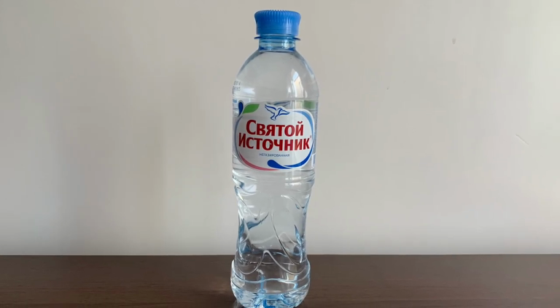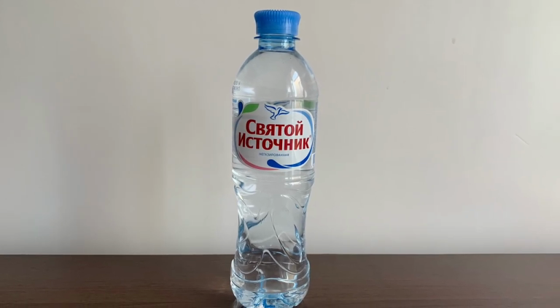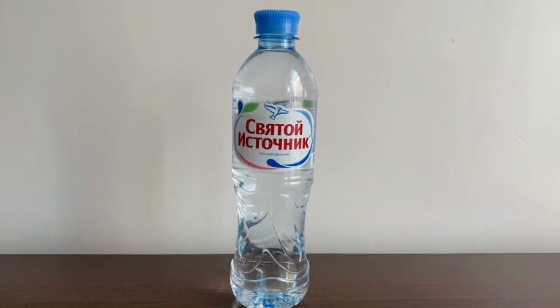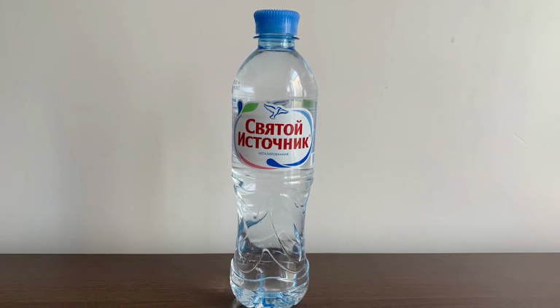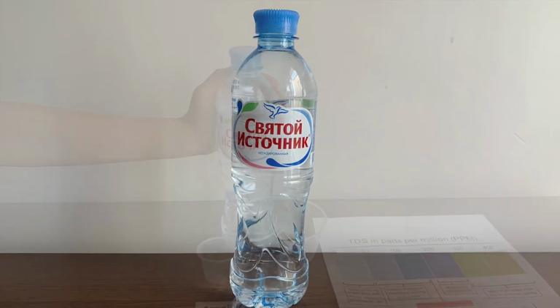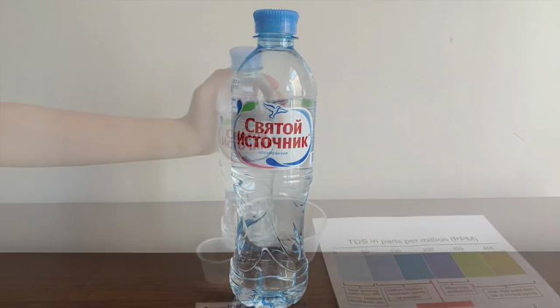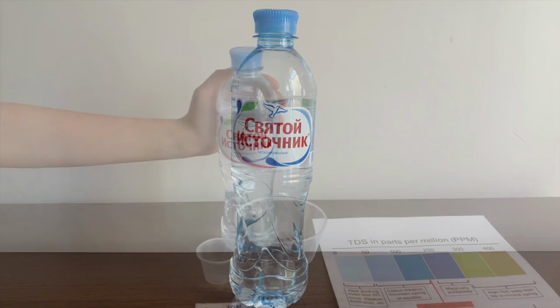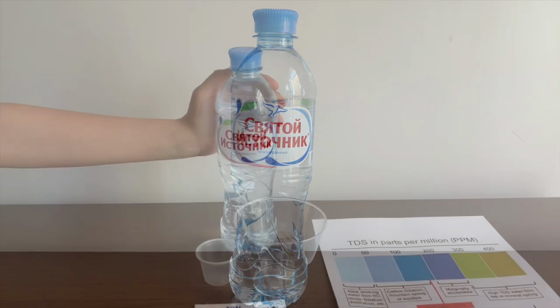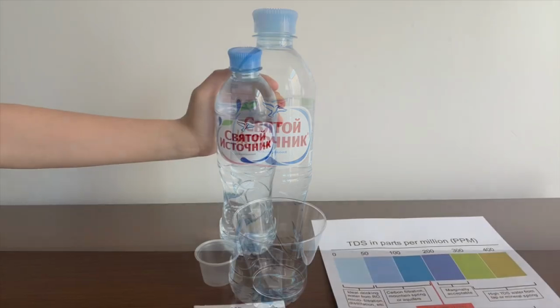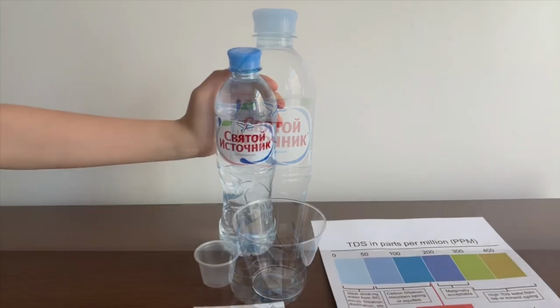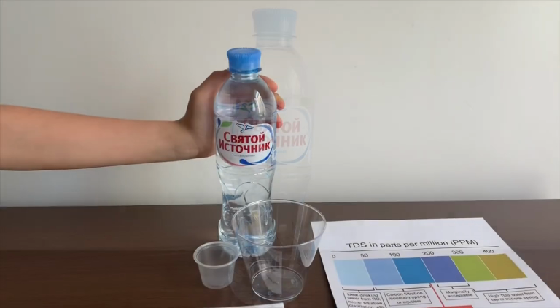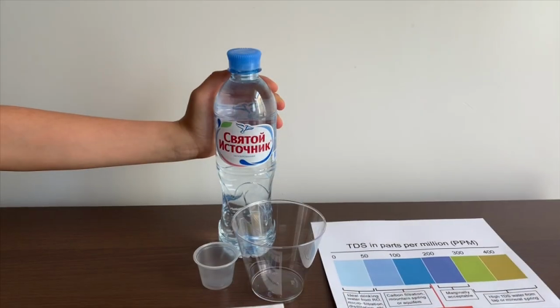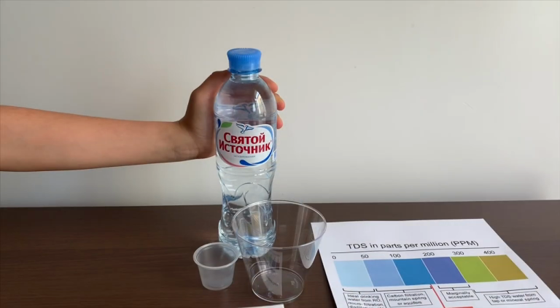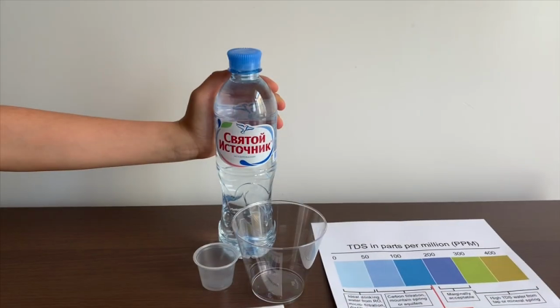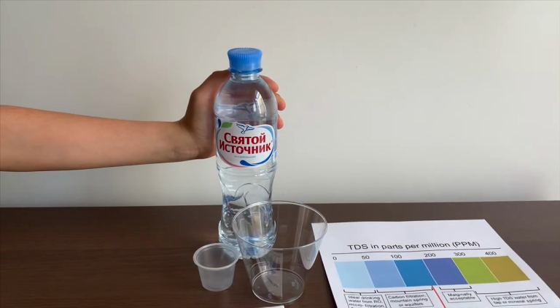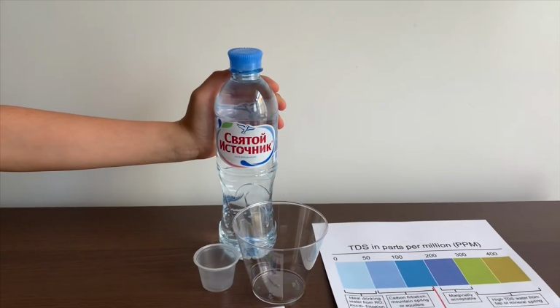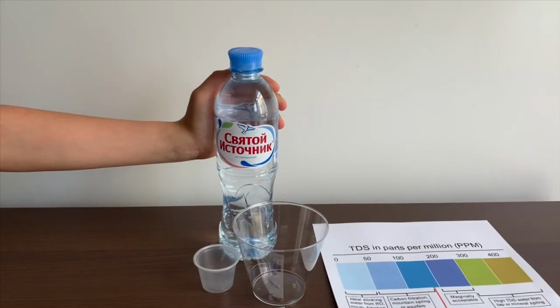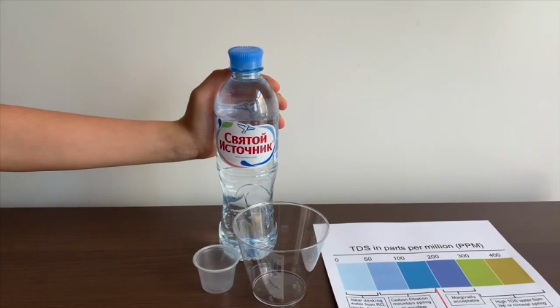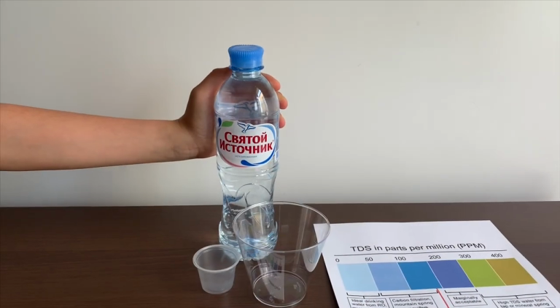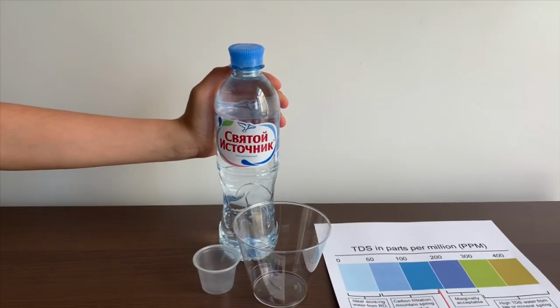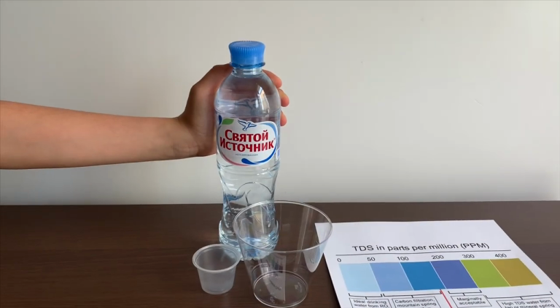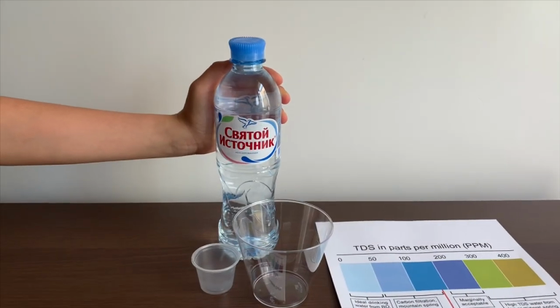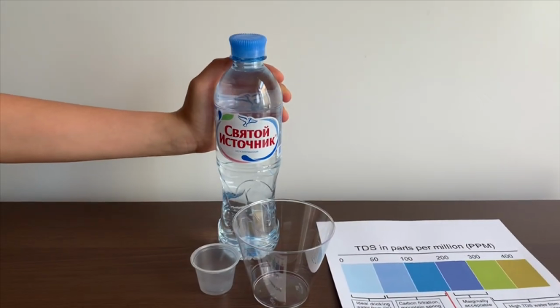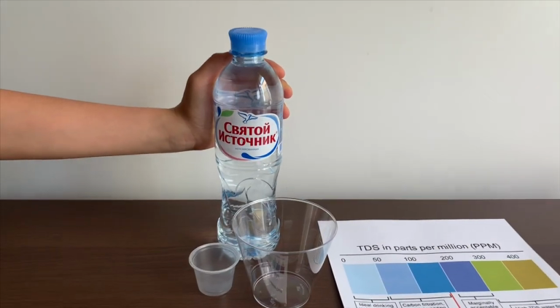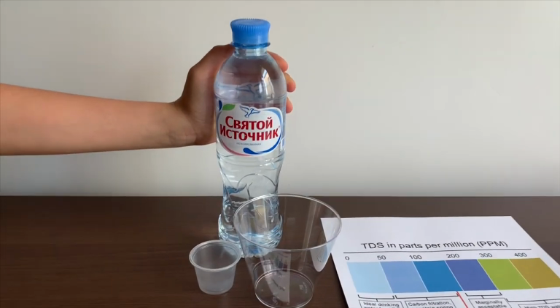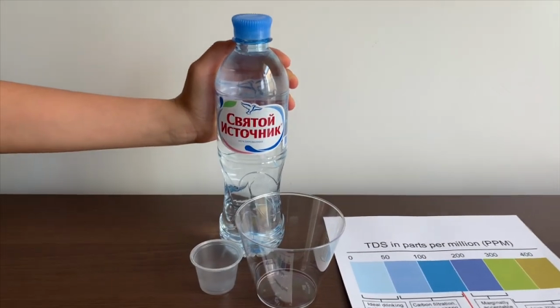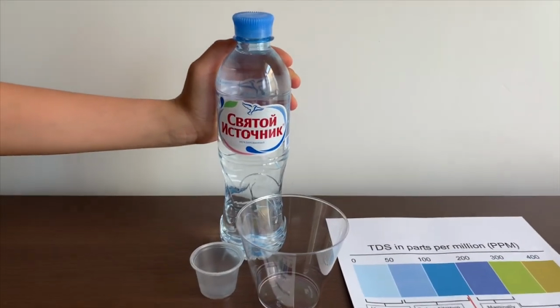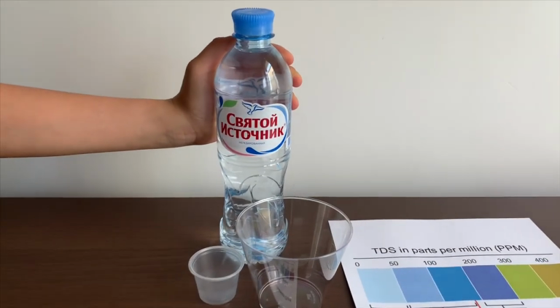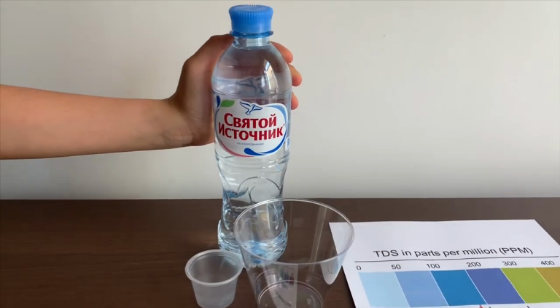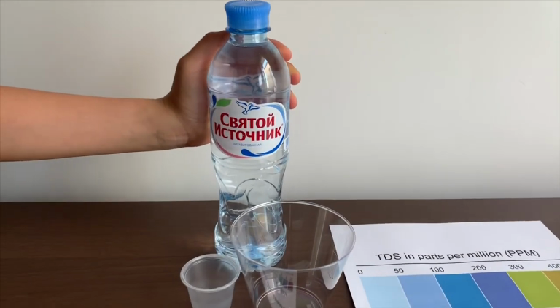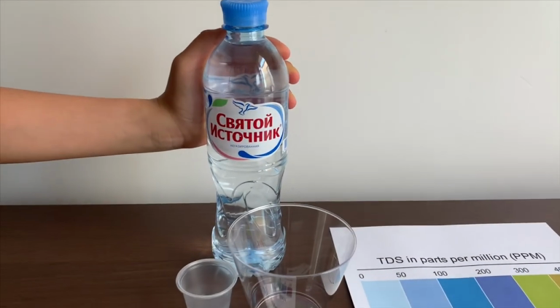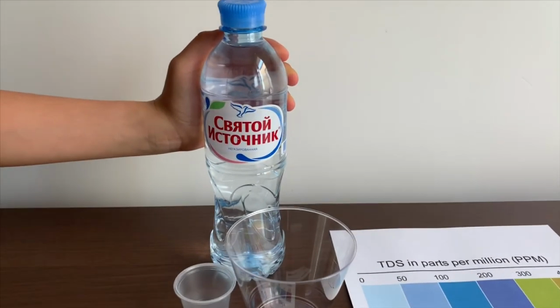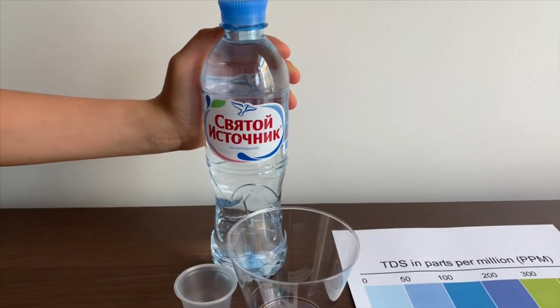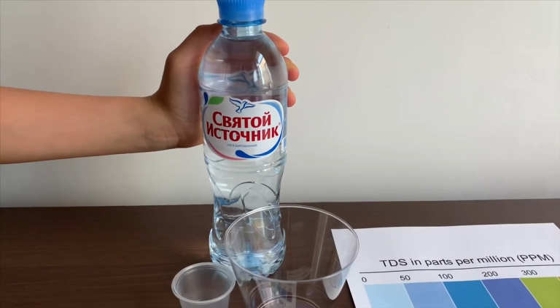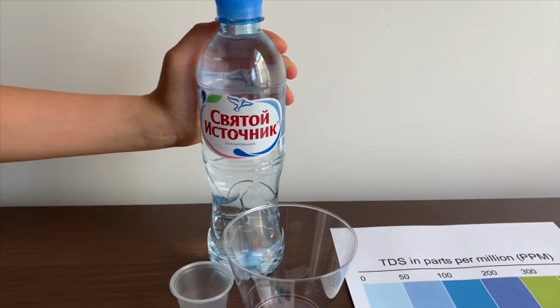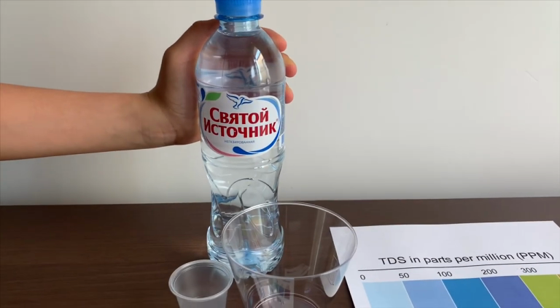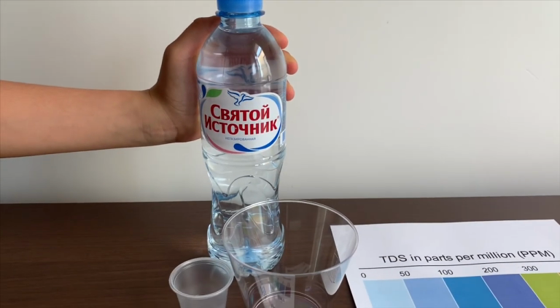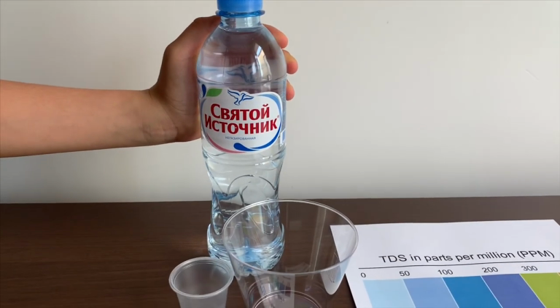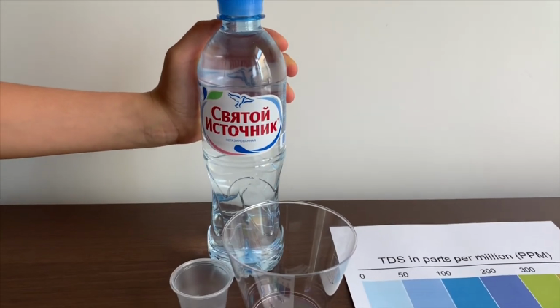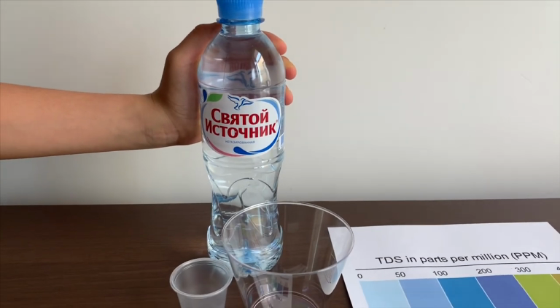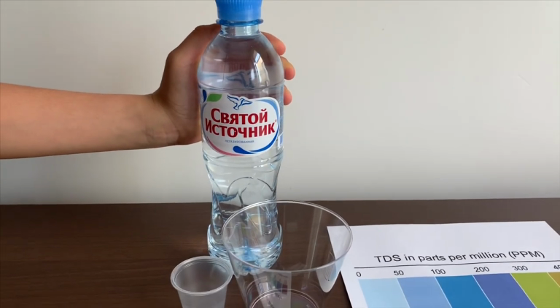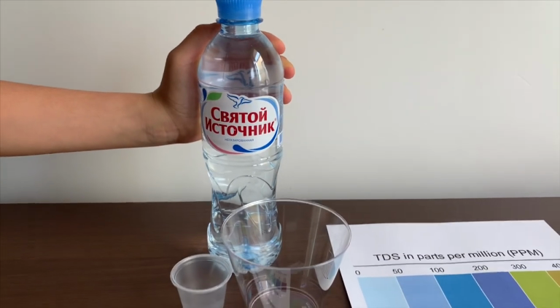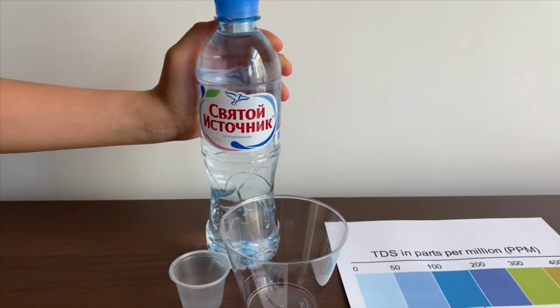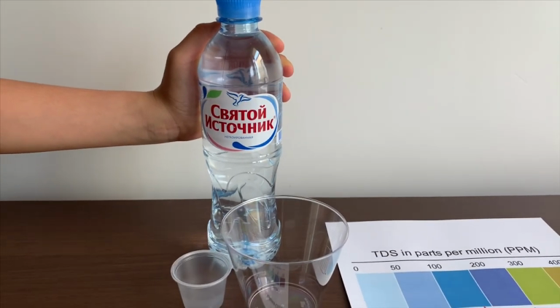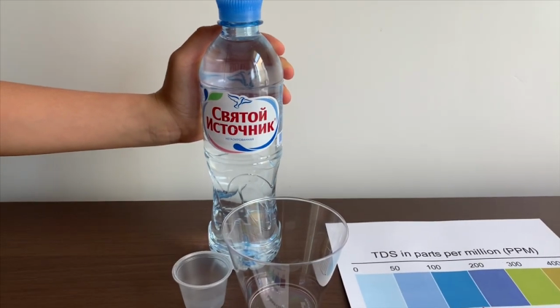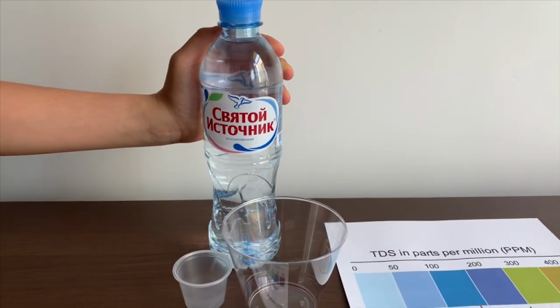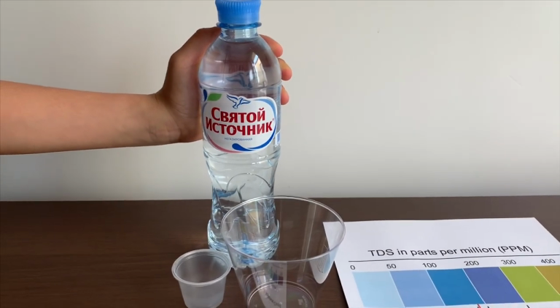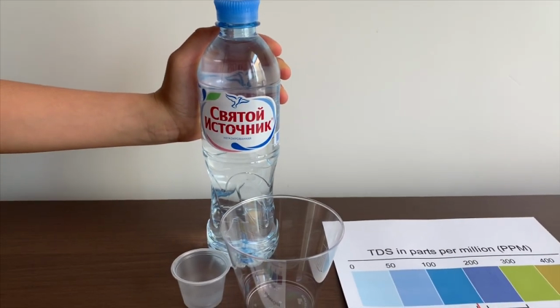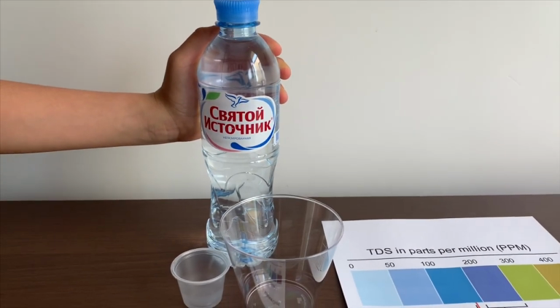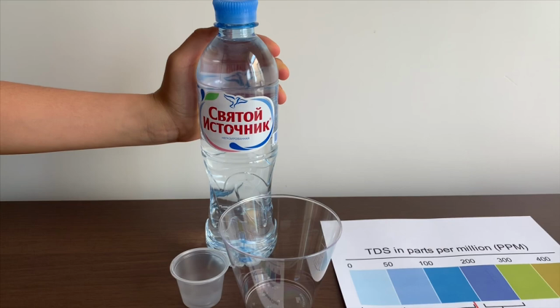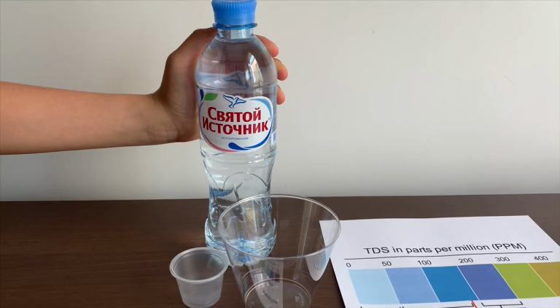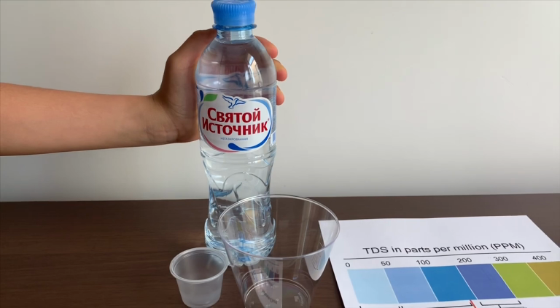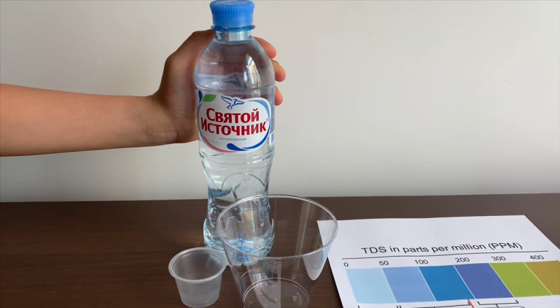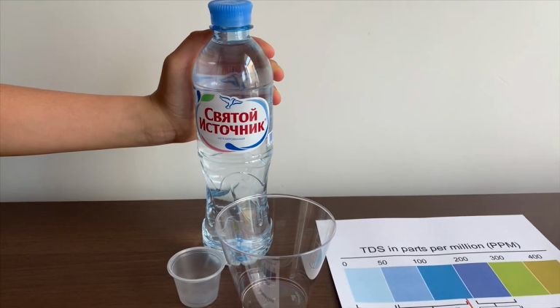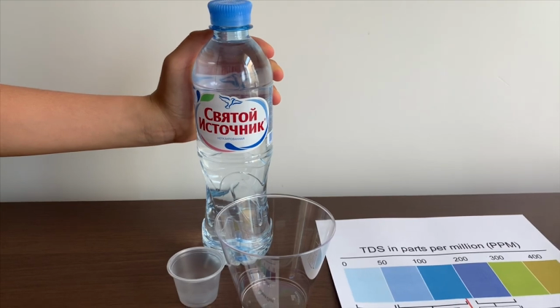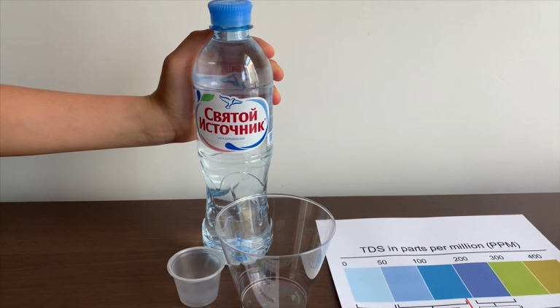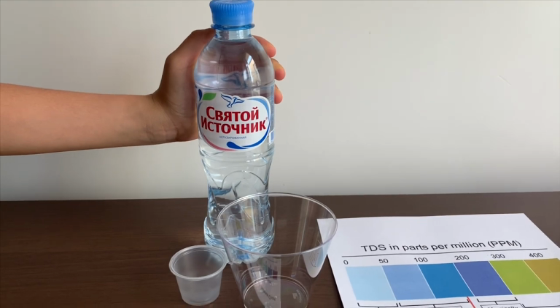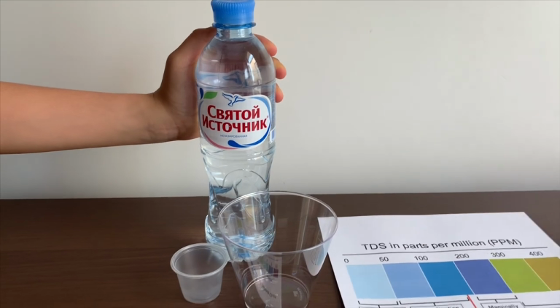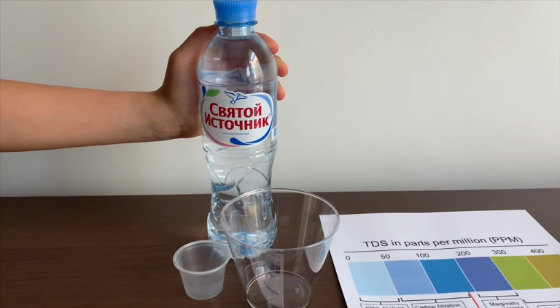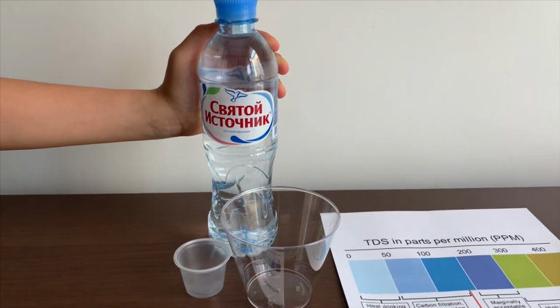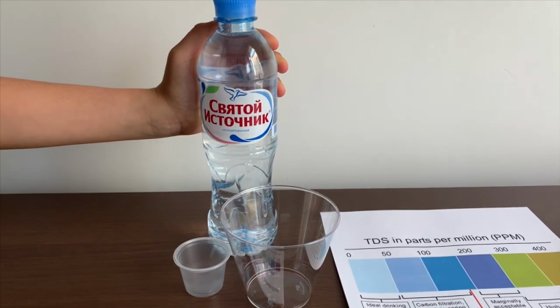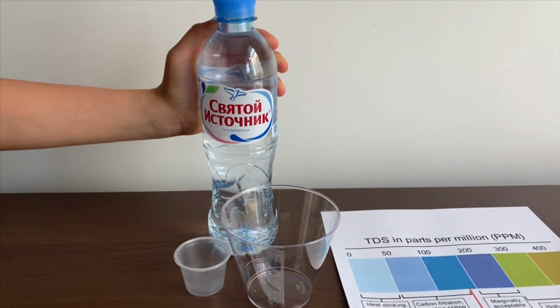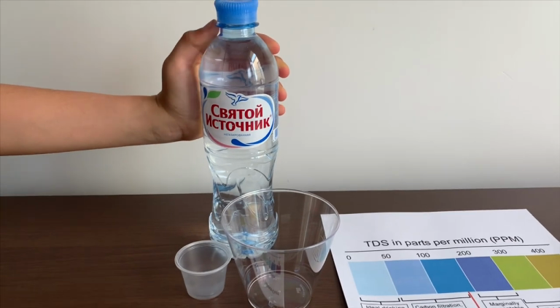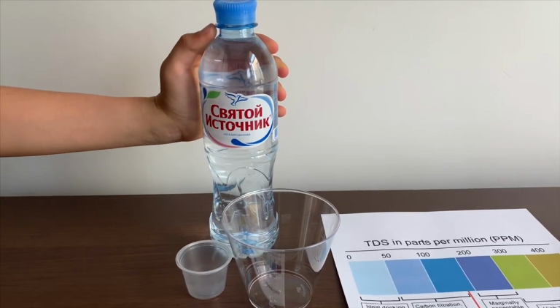This is Svito Yastoshnyi, artesian water from Russia. We bought it from Moscow Airport.